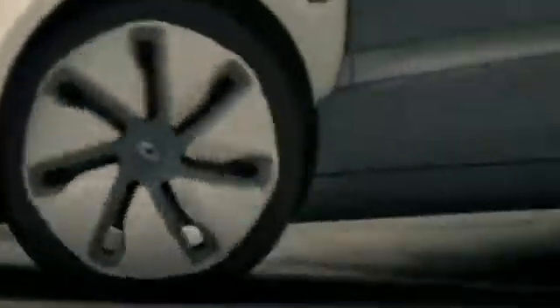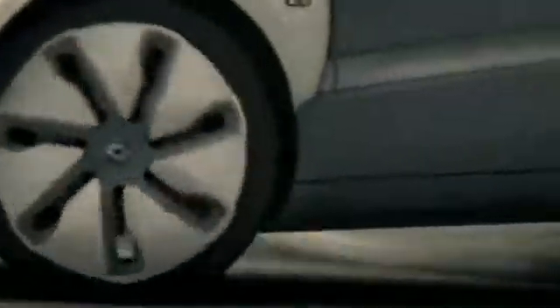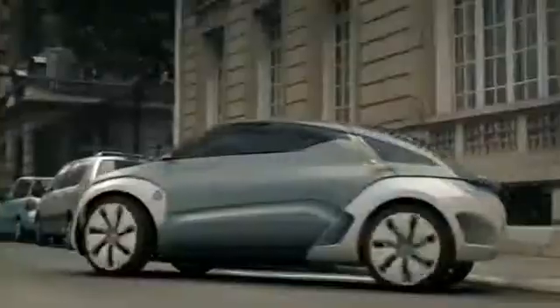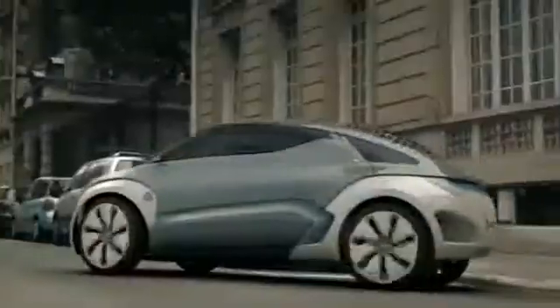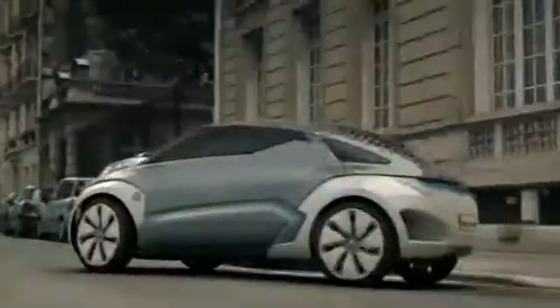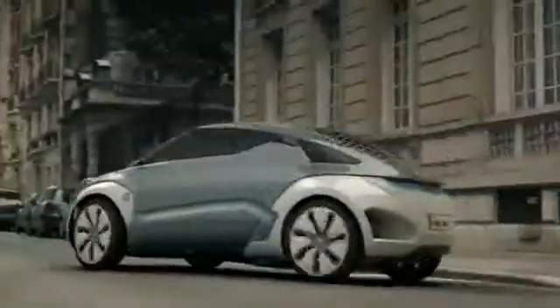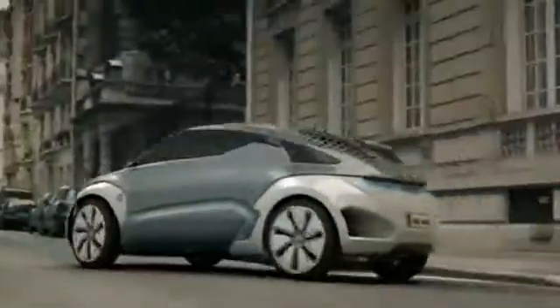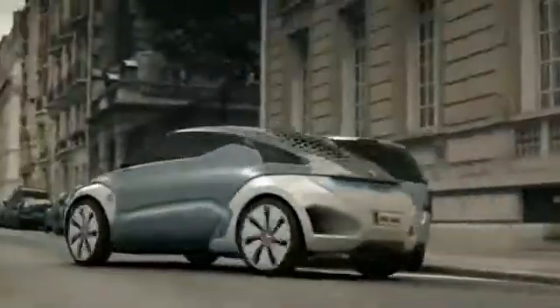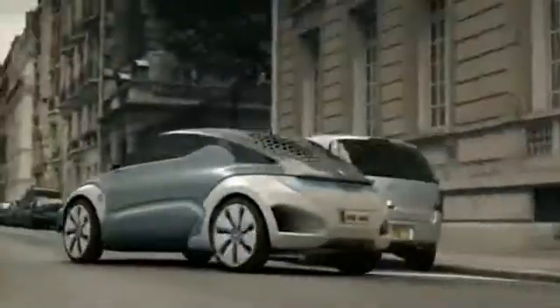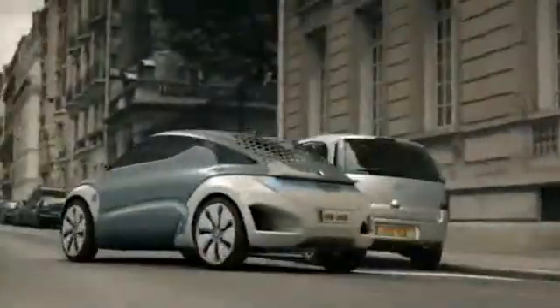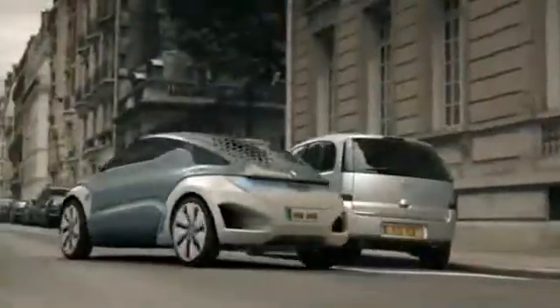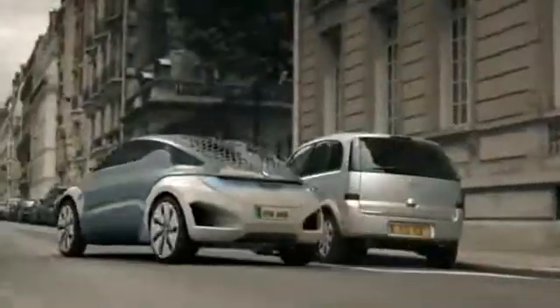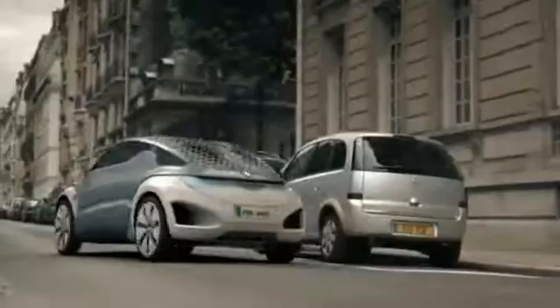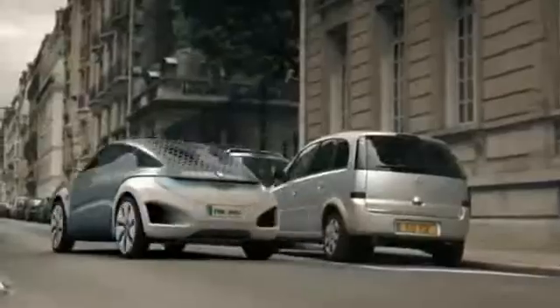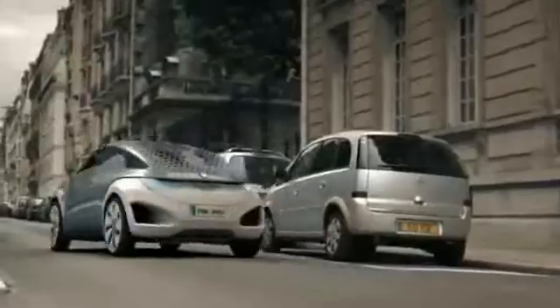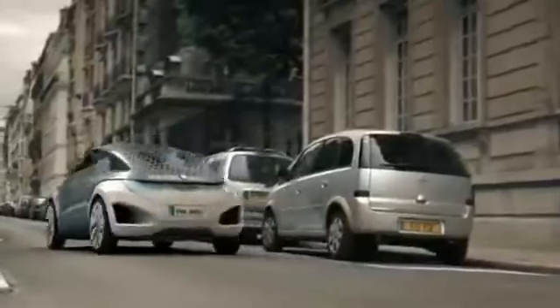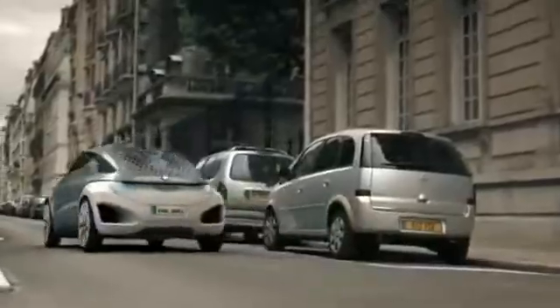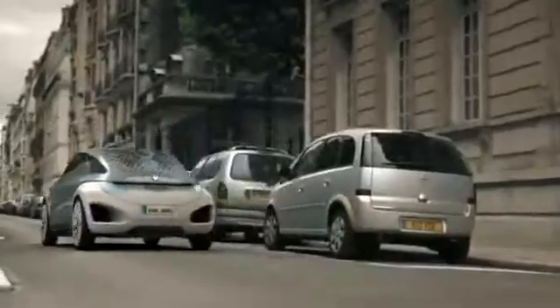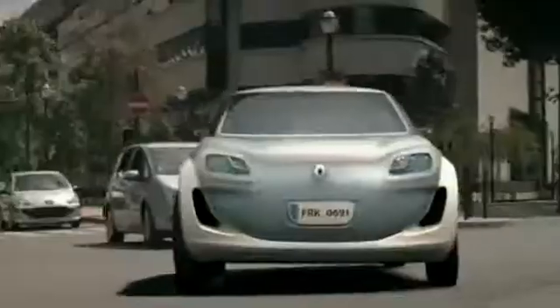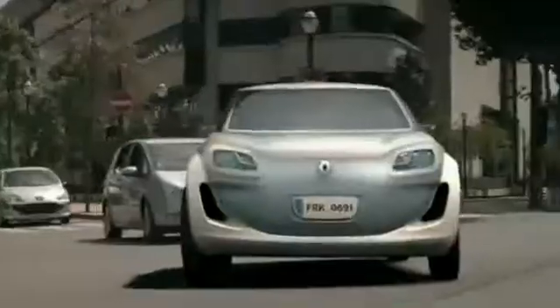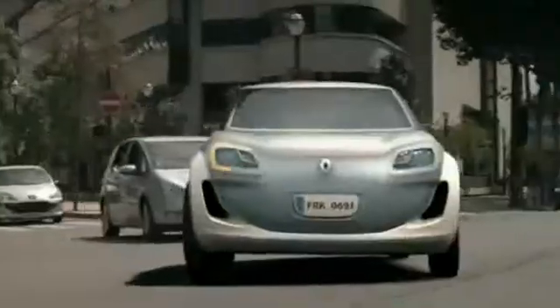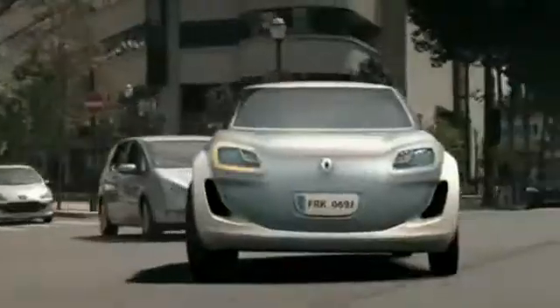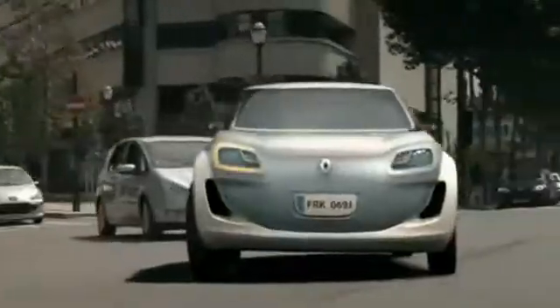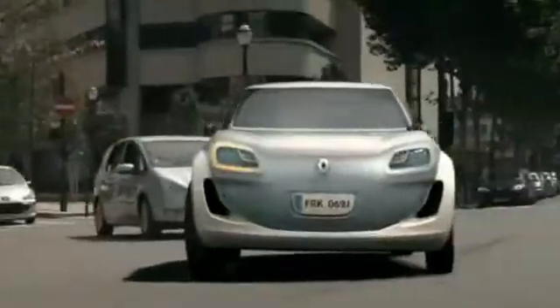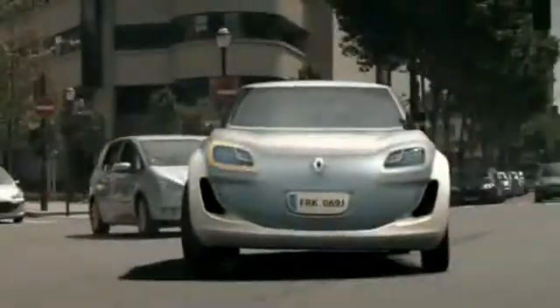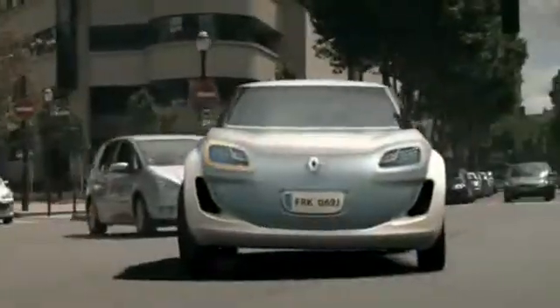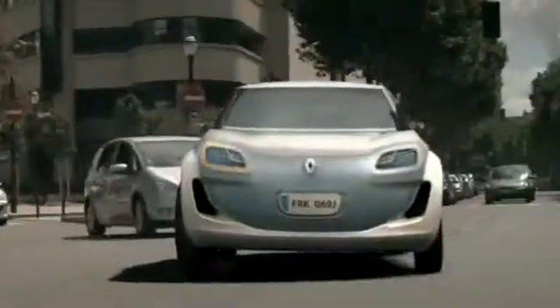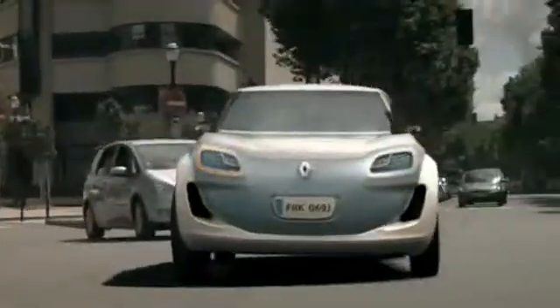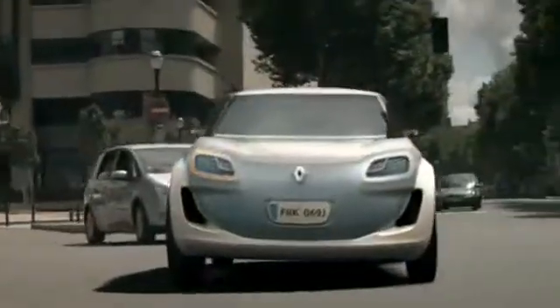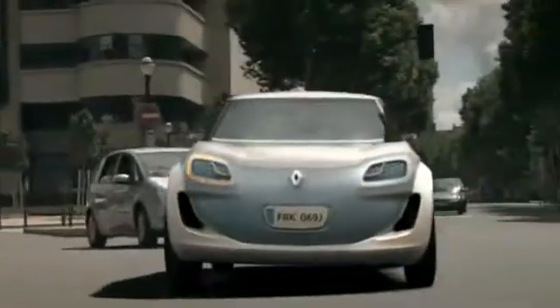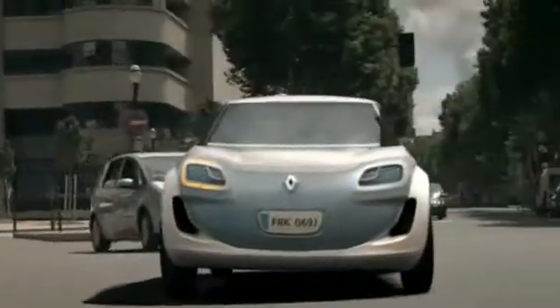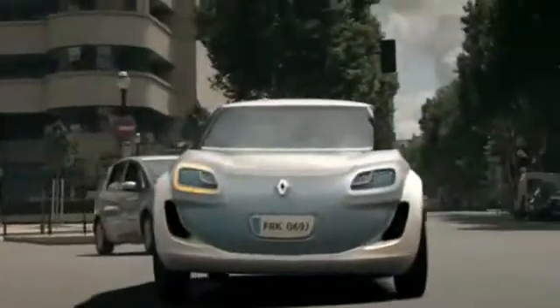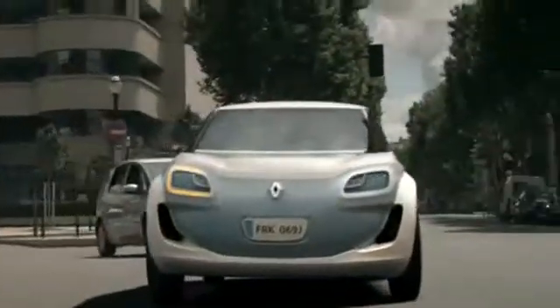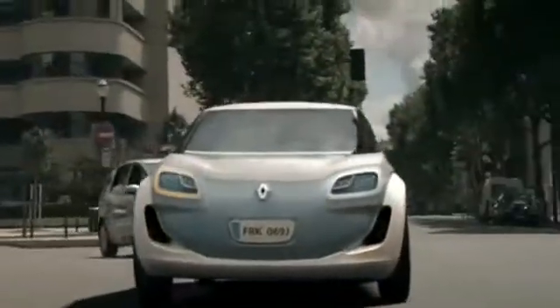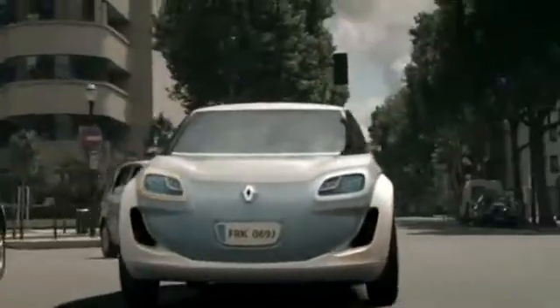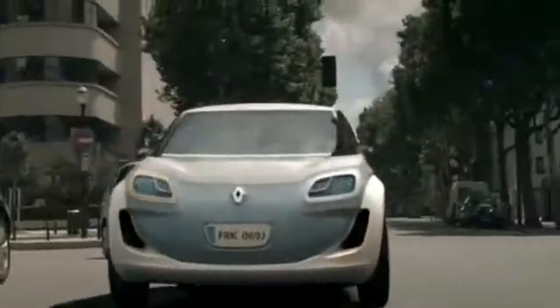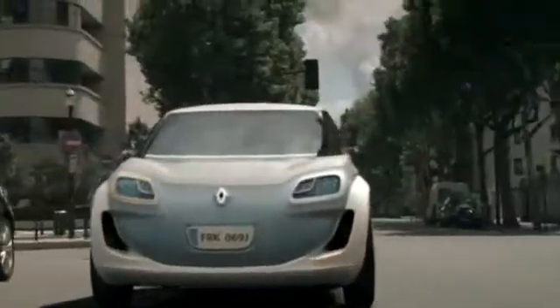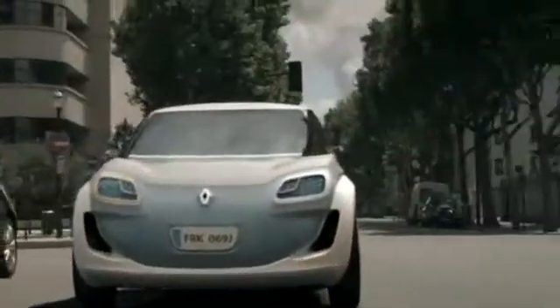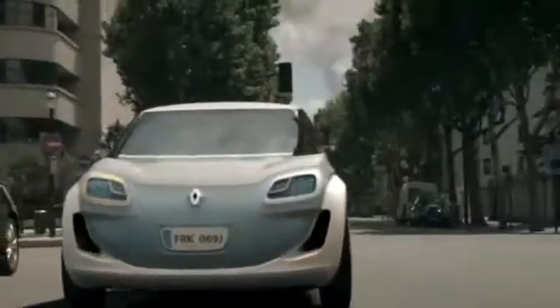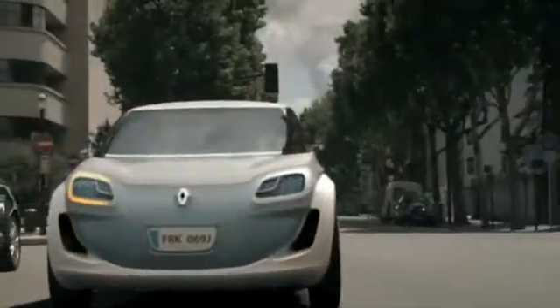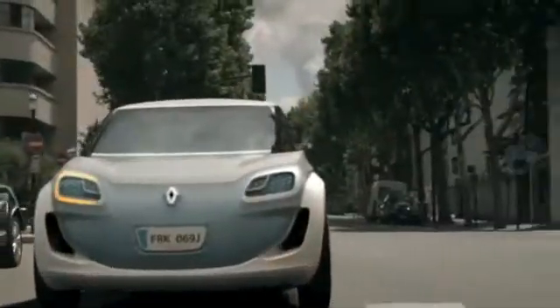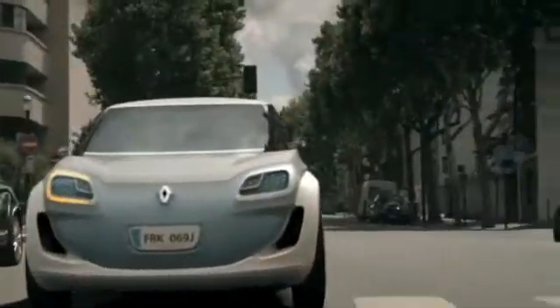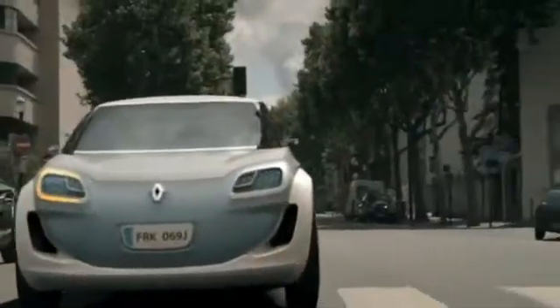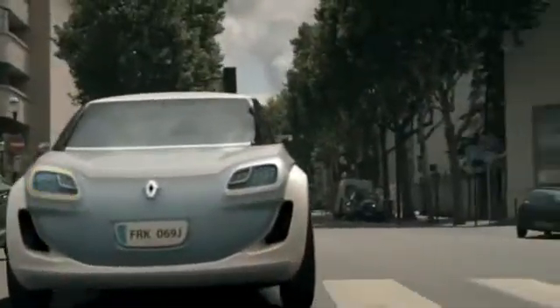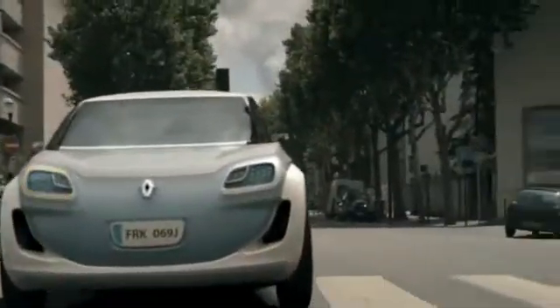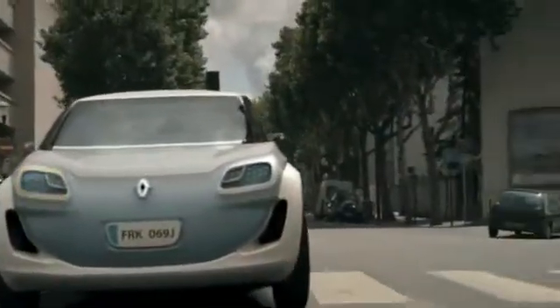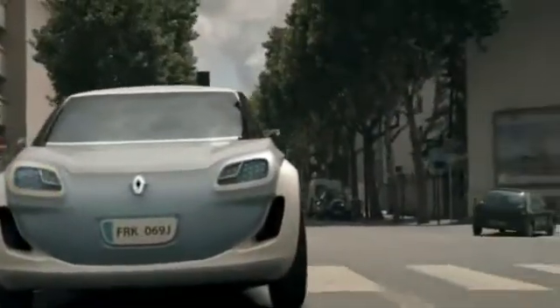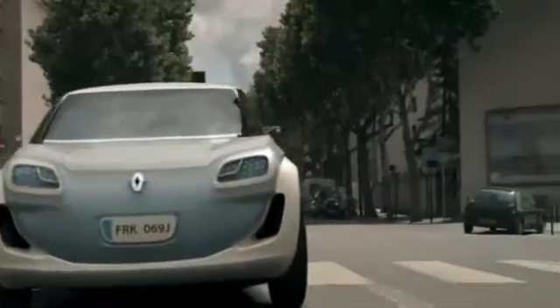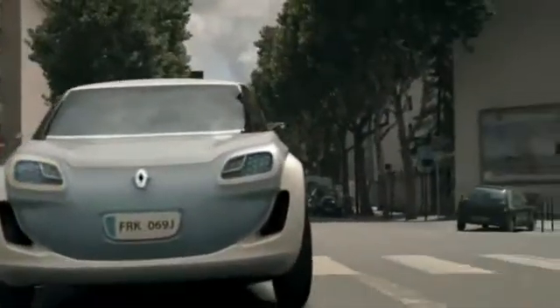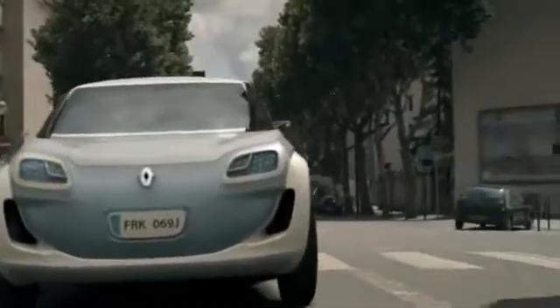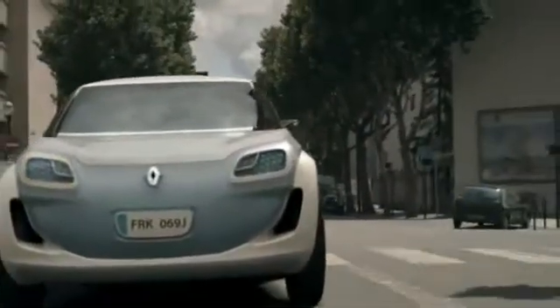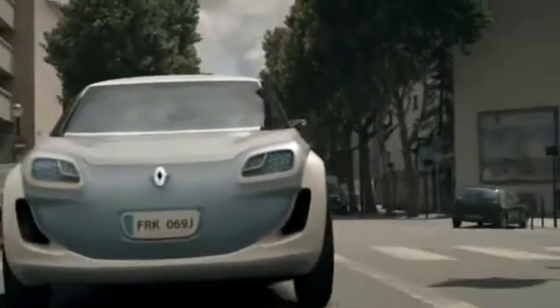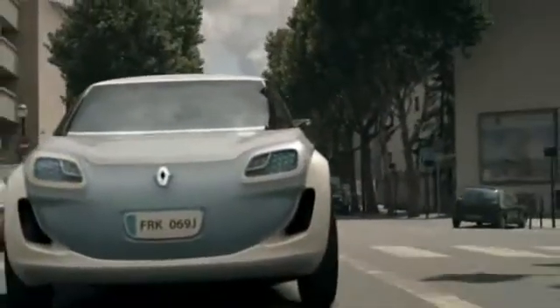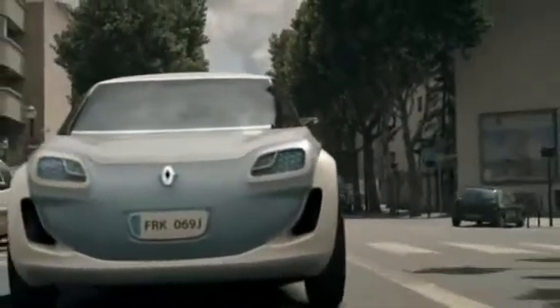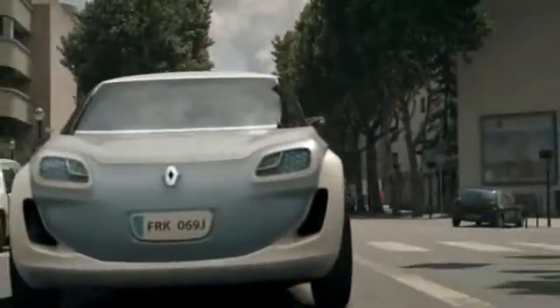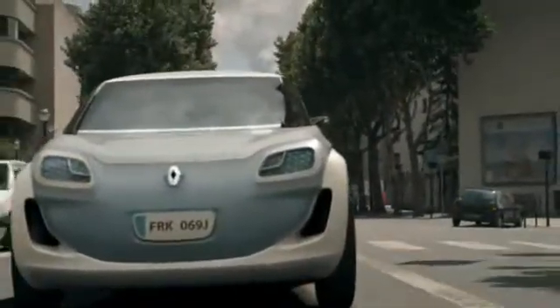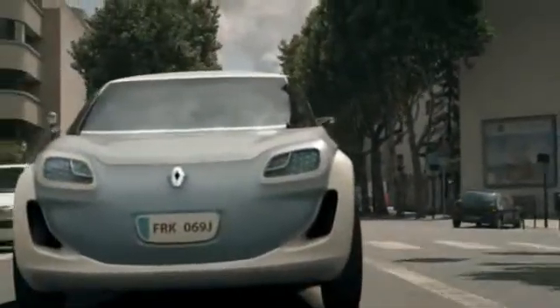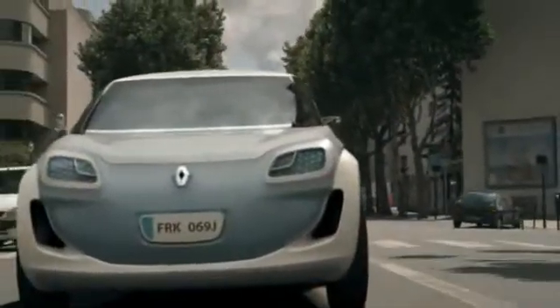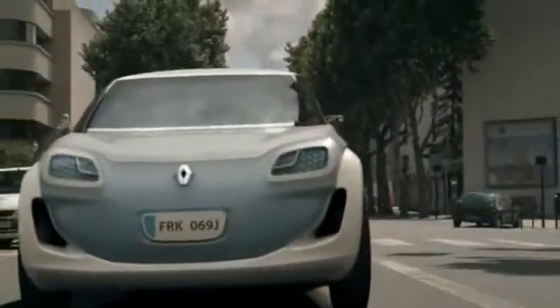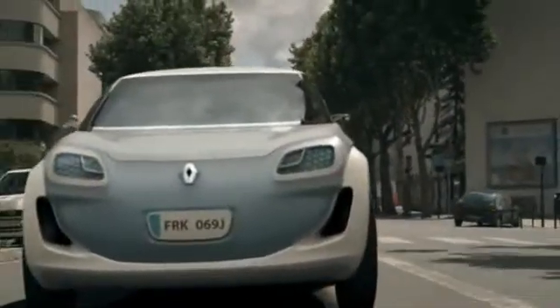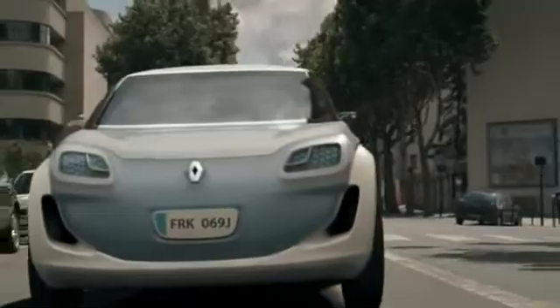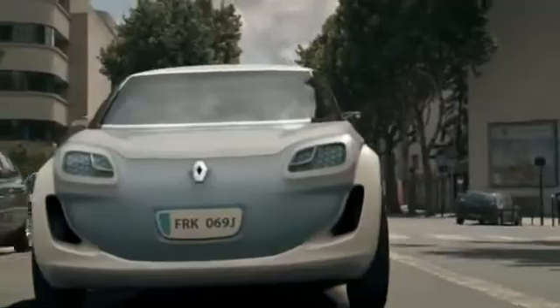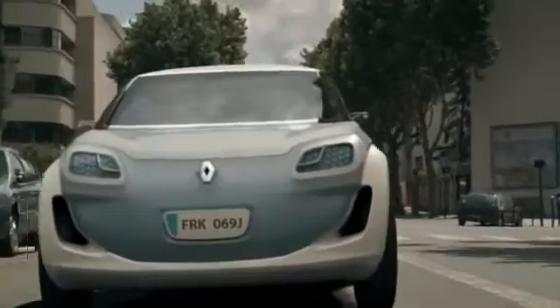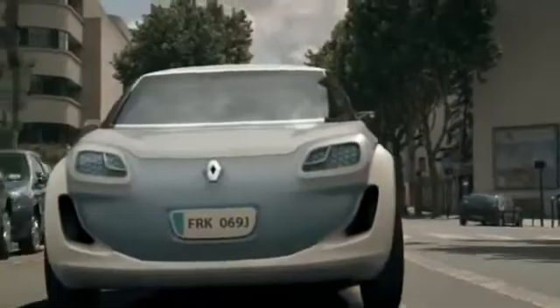Electric vehicles from France. Renault unveils four new eco-friendly electric zero-emission concepts at once.